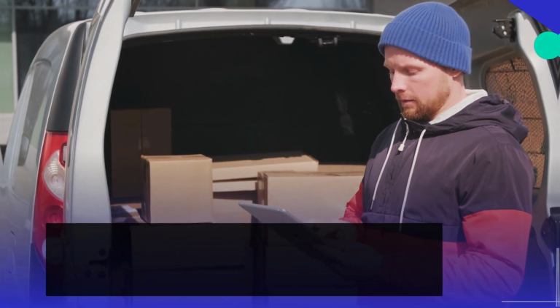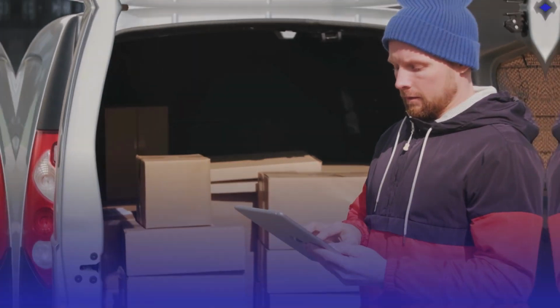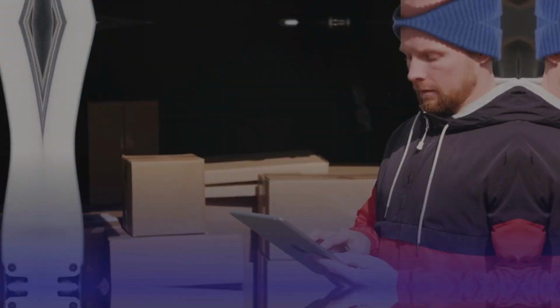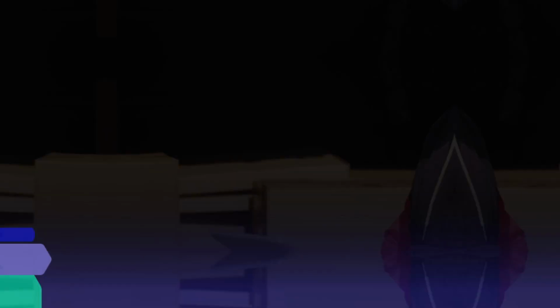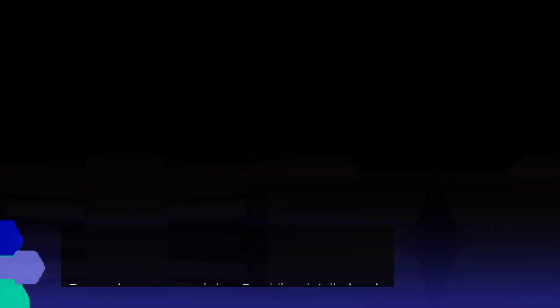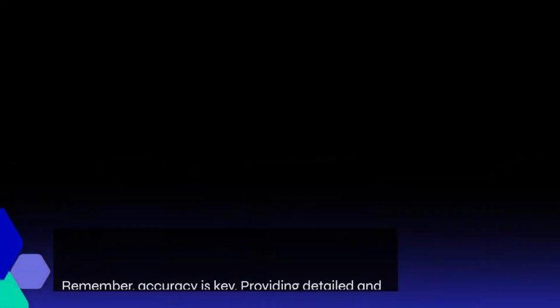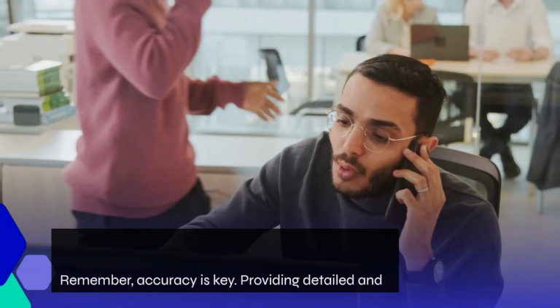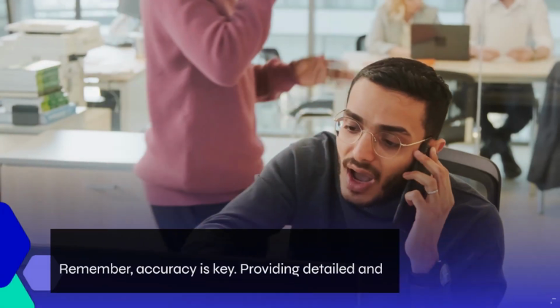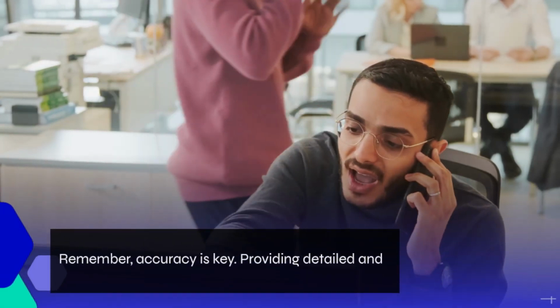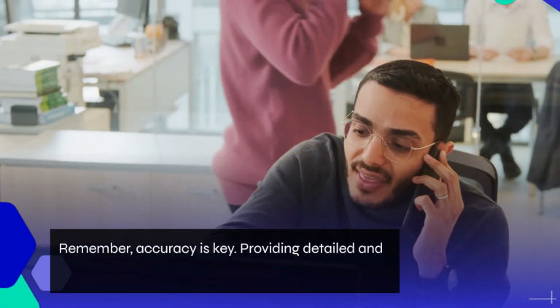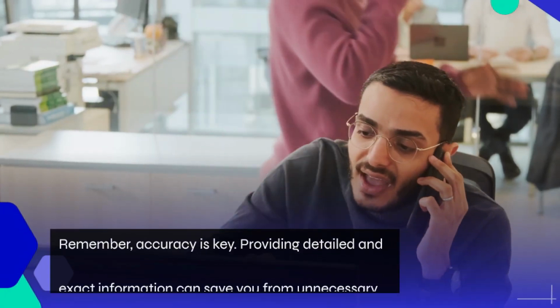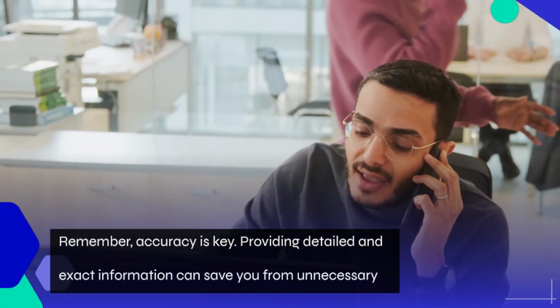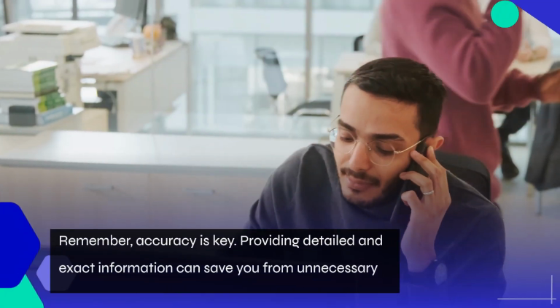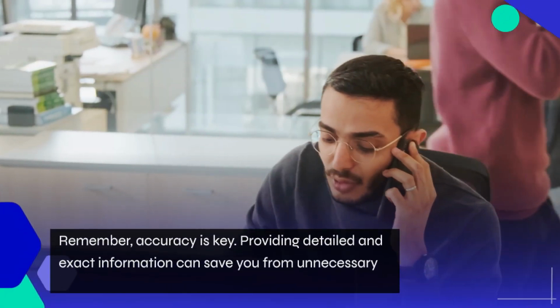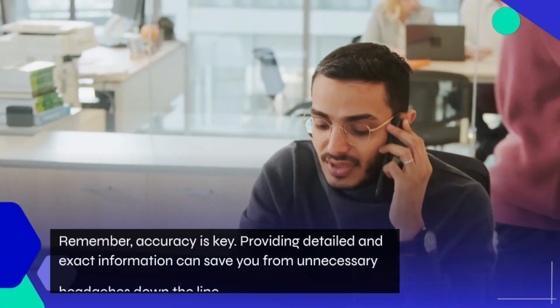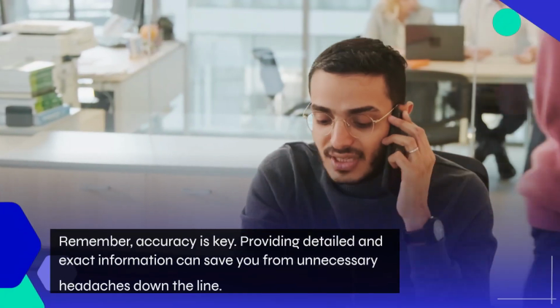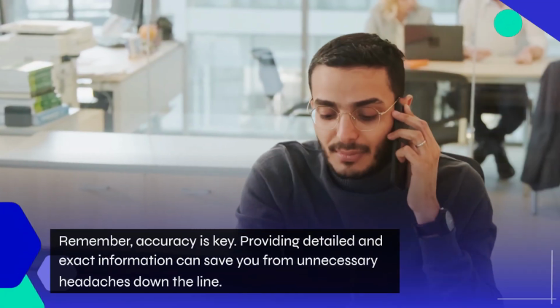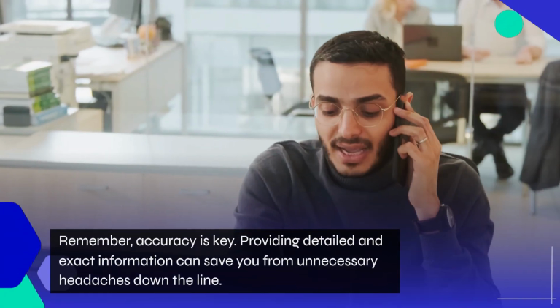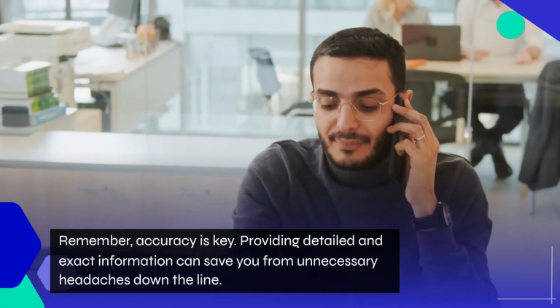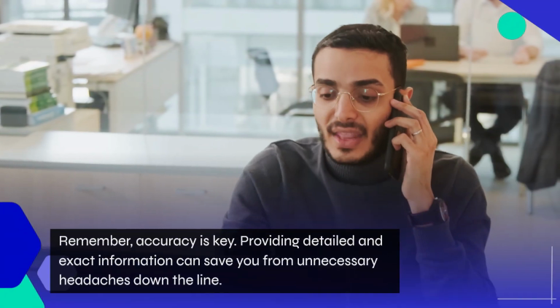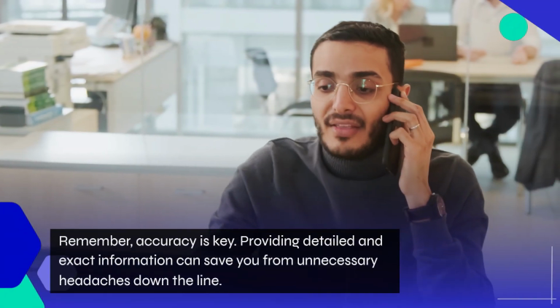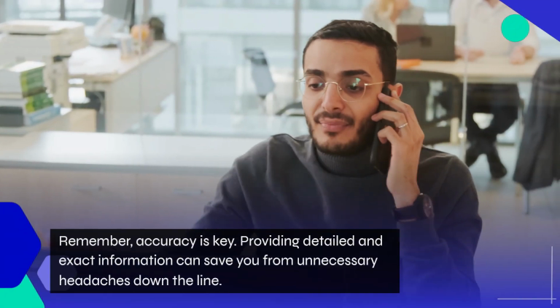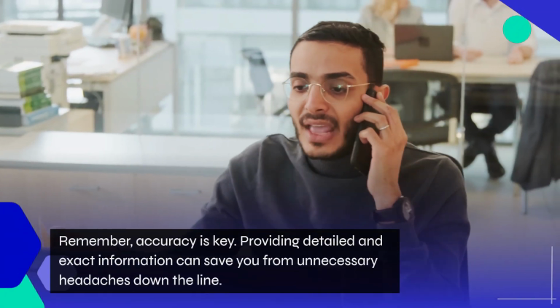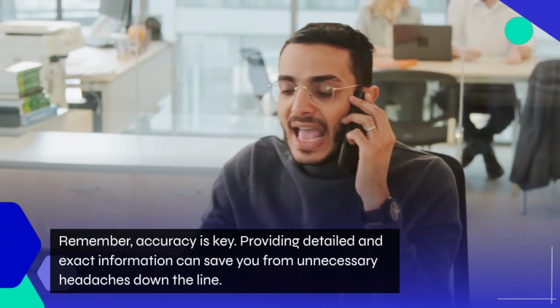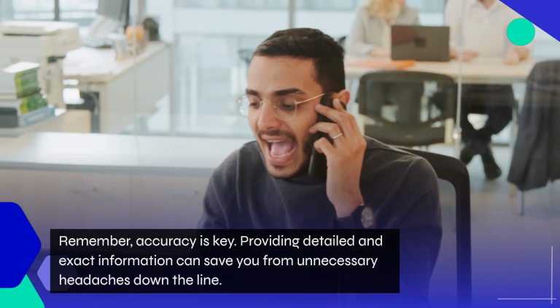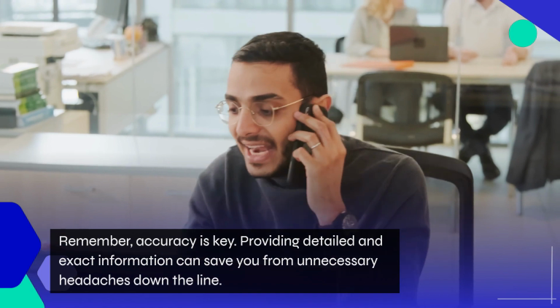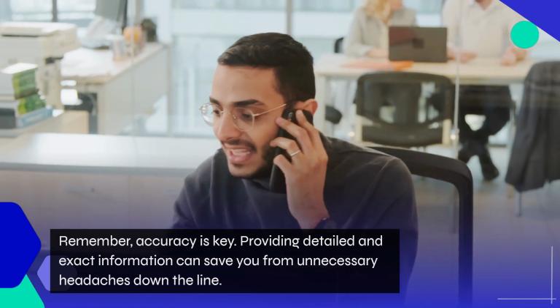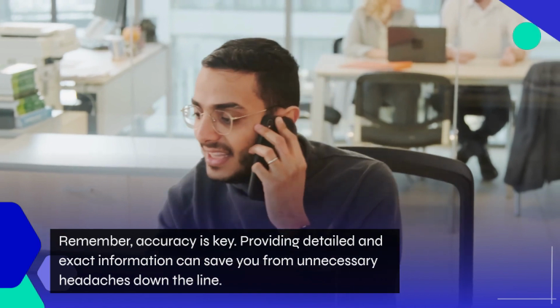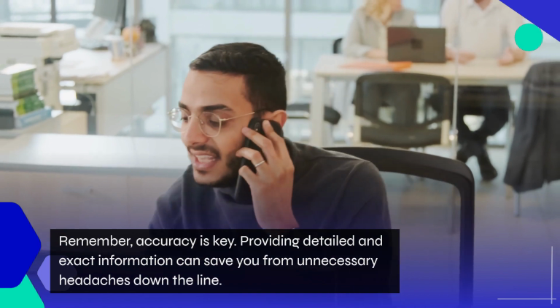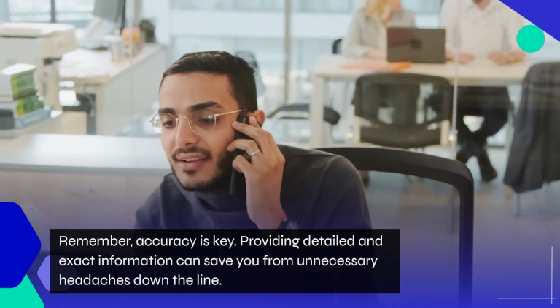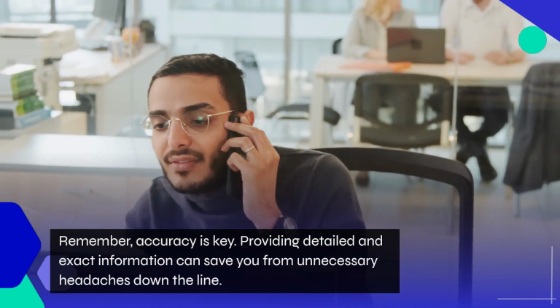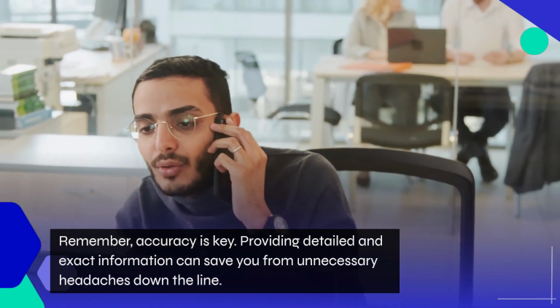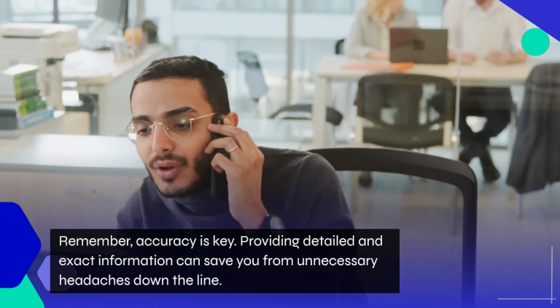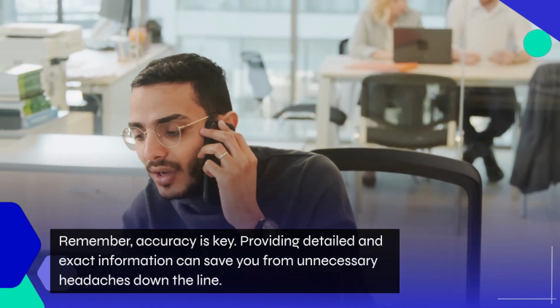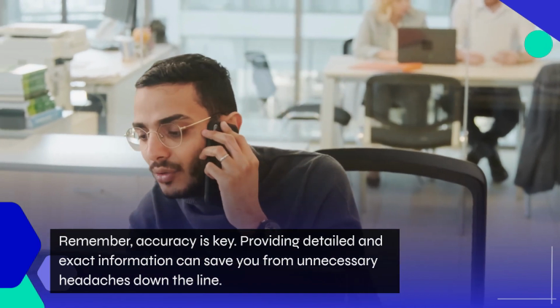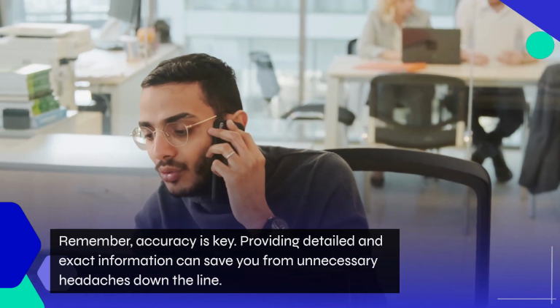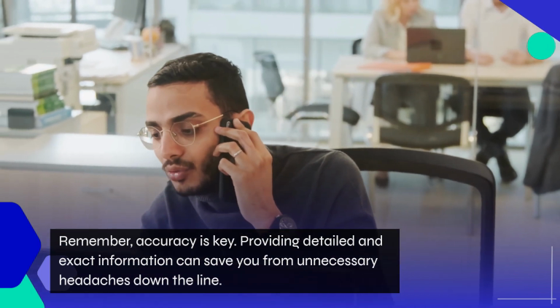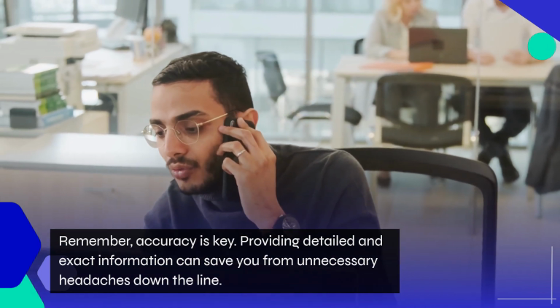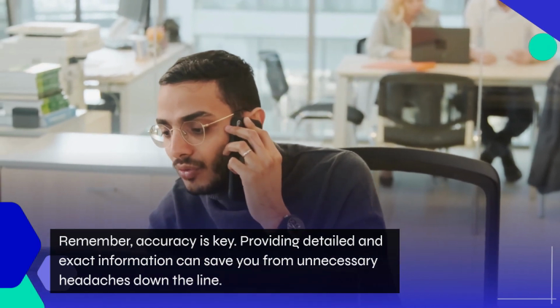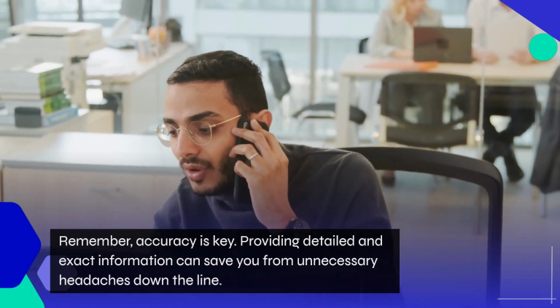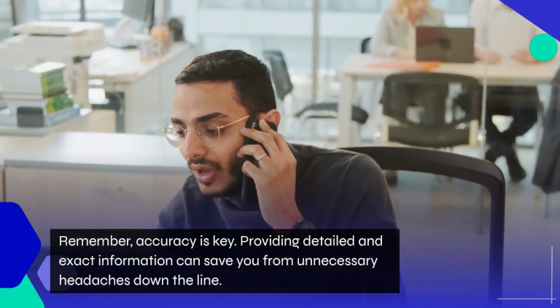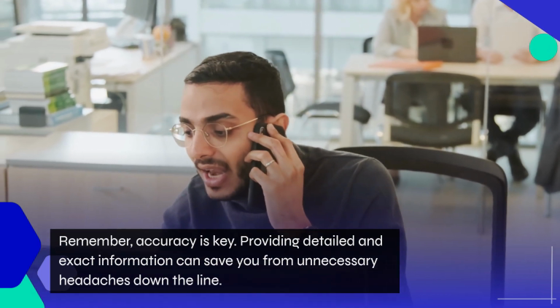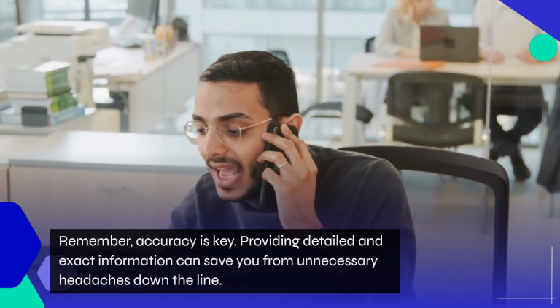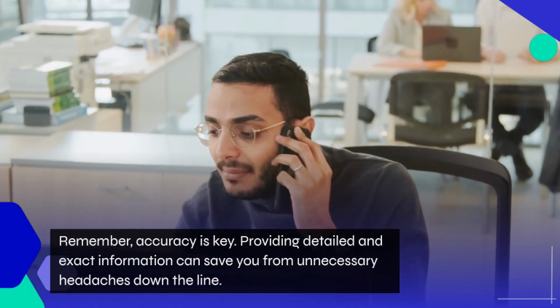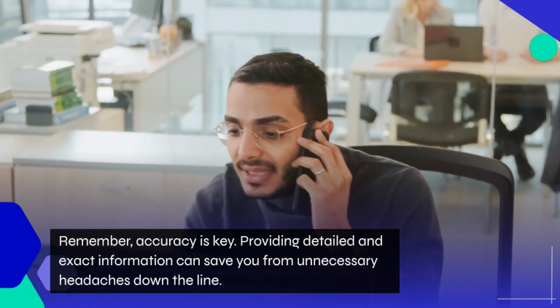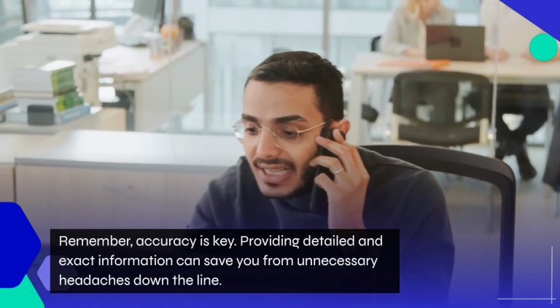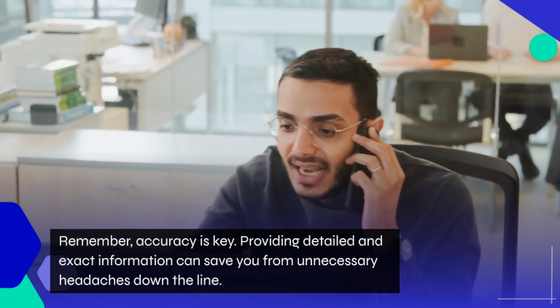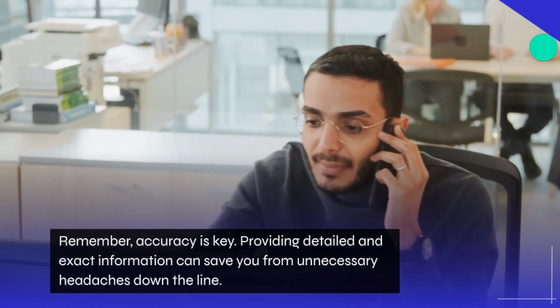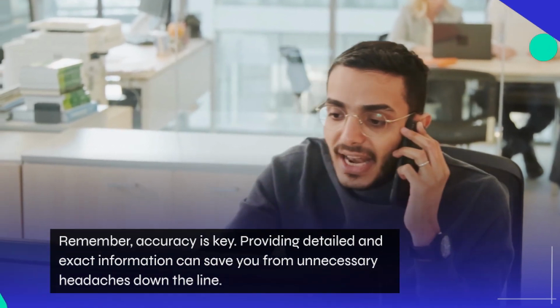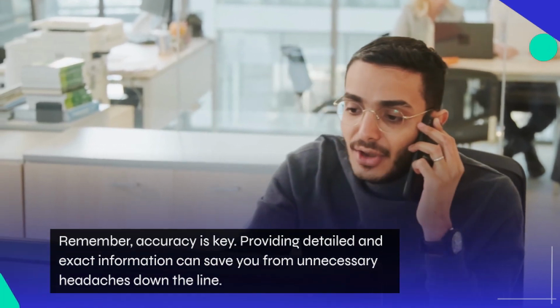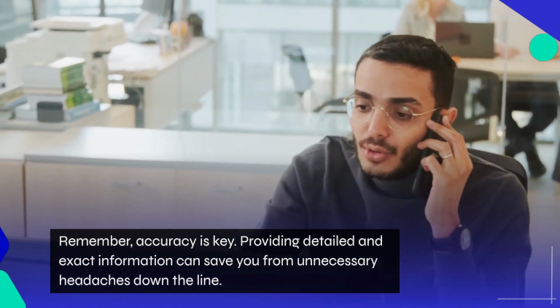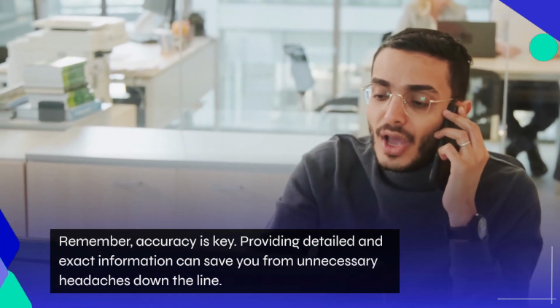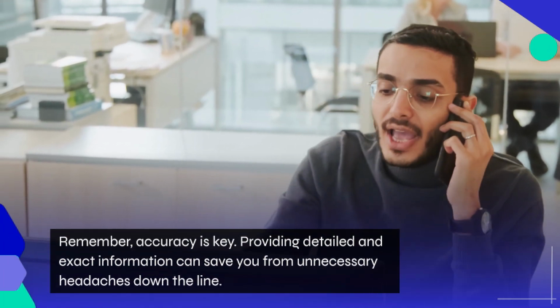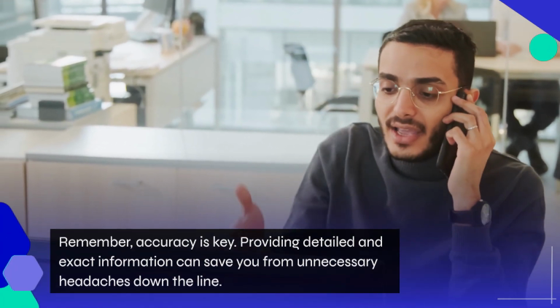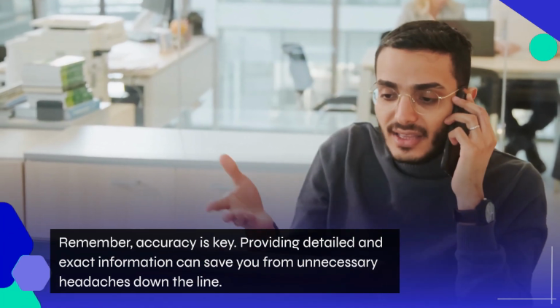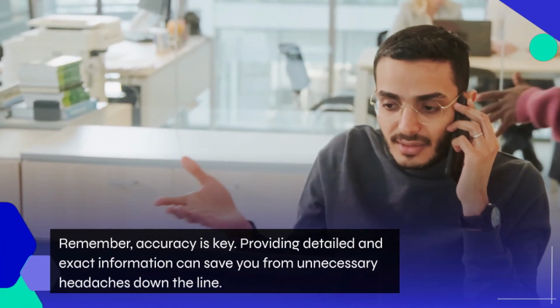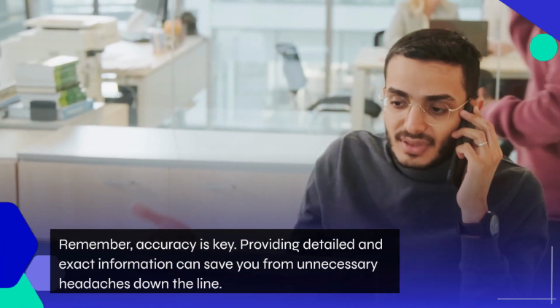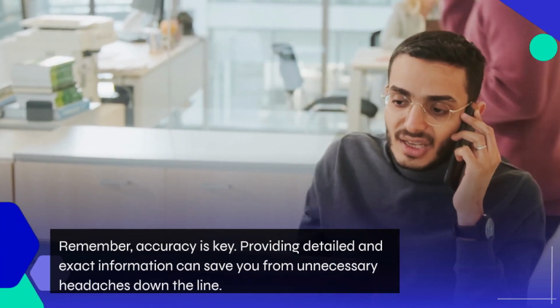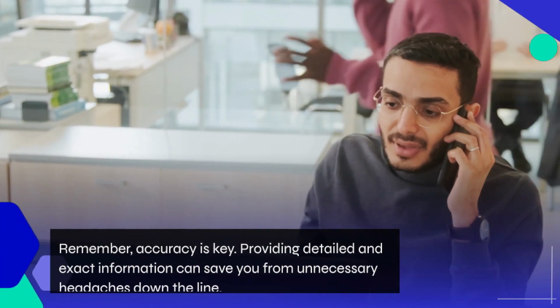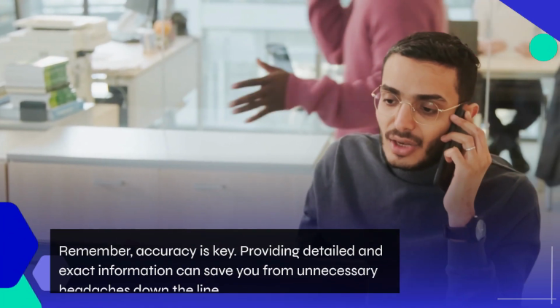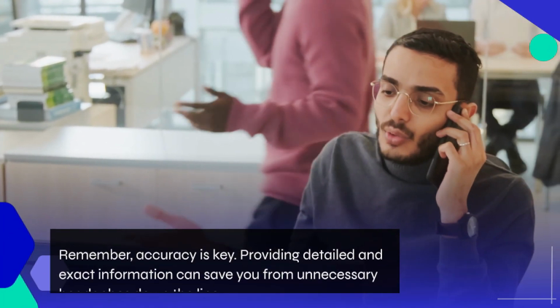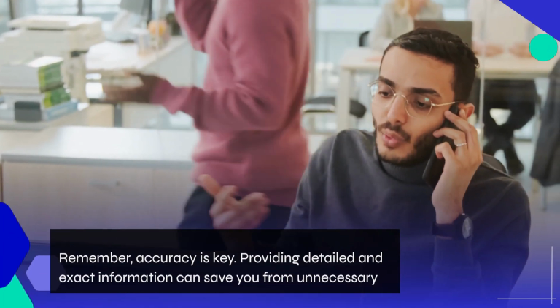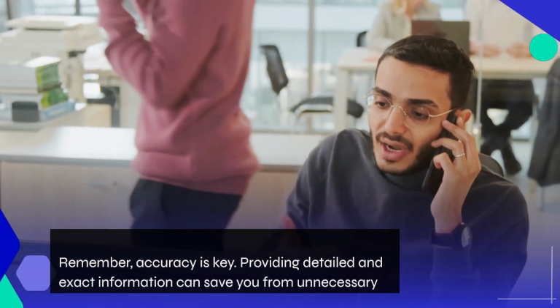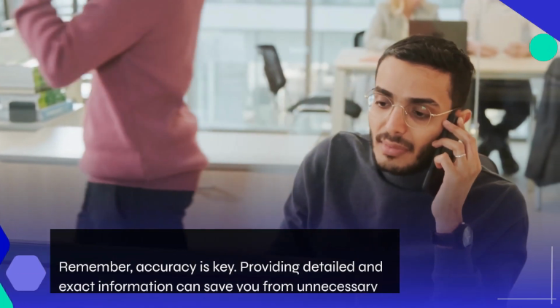Remember, accuracy is key. Providing detailed and exact information can save you from unnecessary headaches down the line.